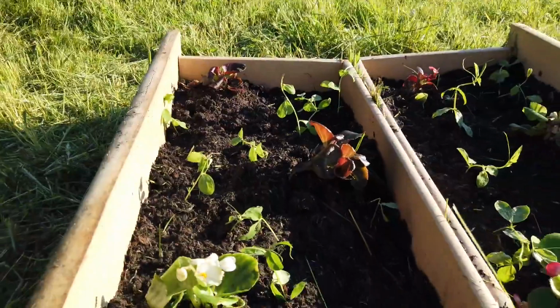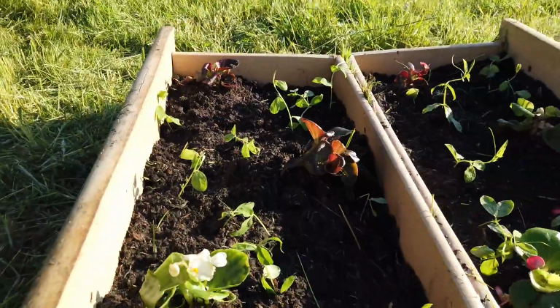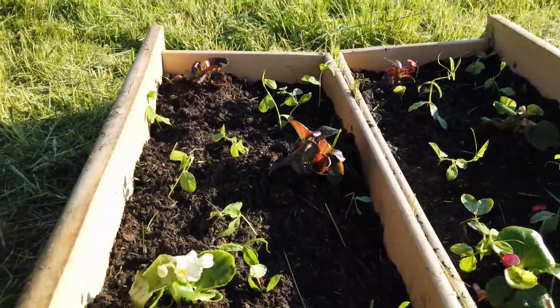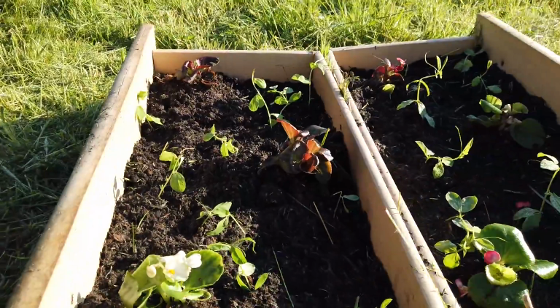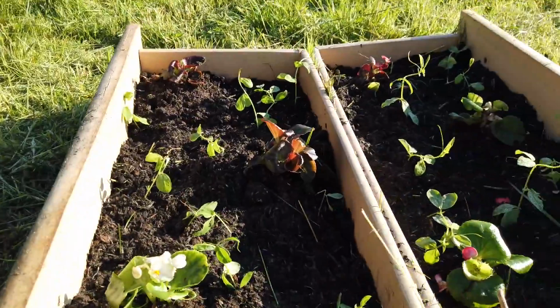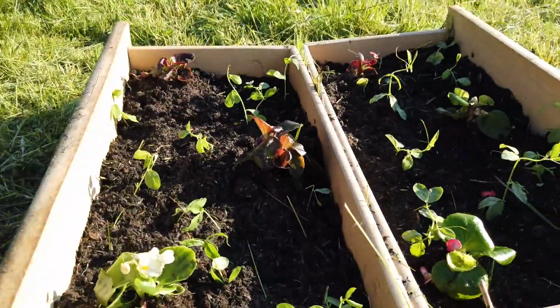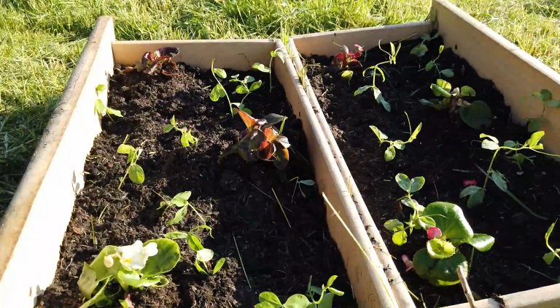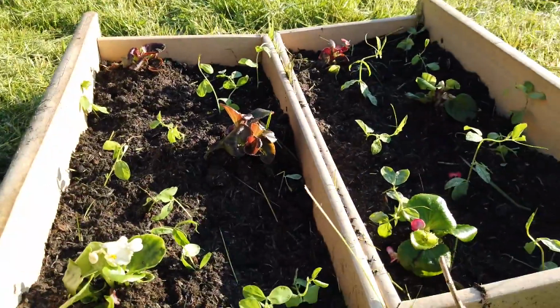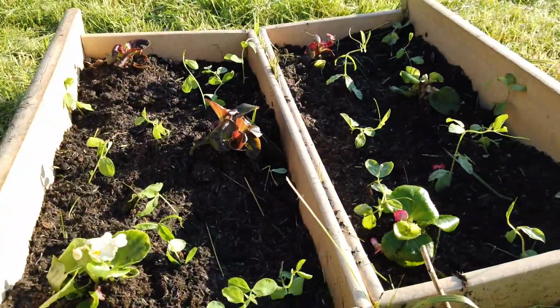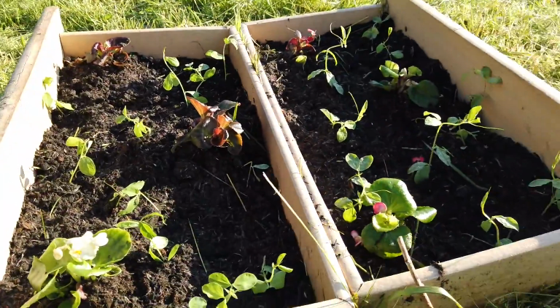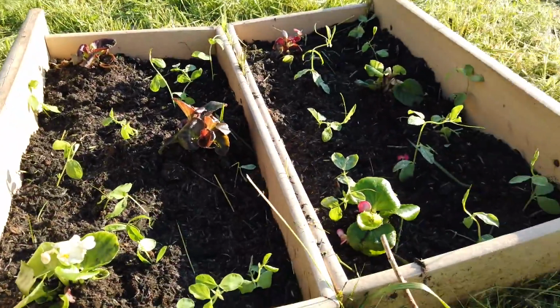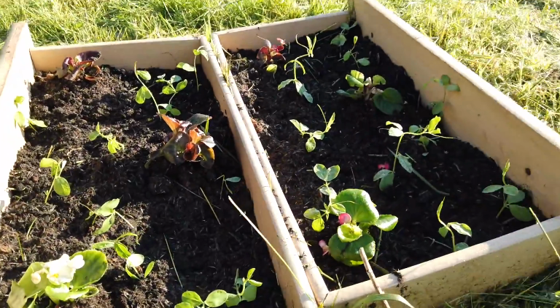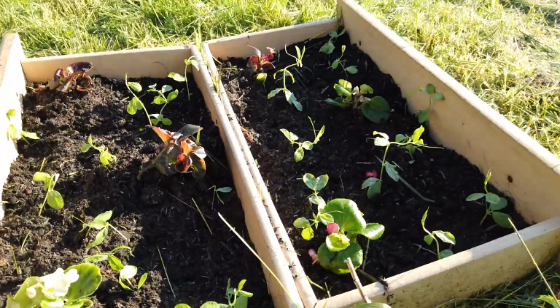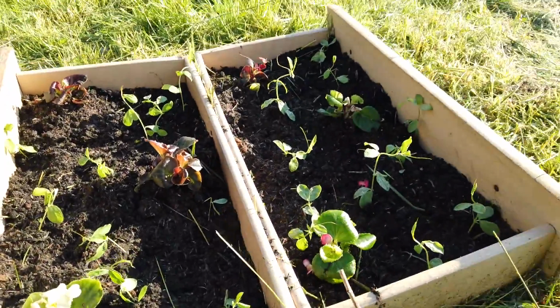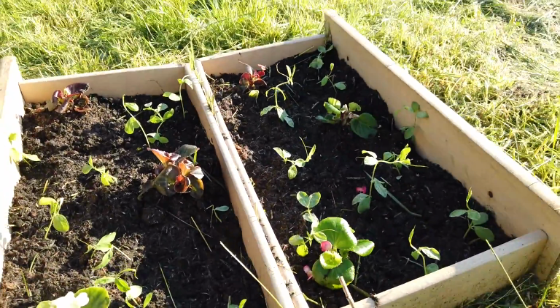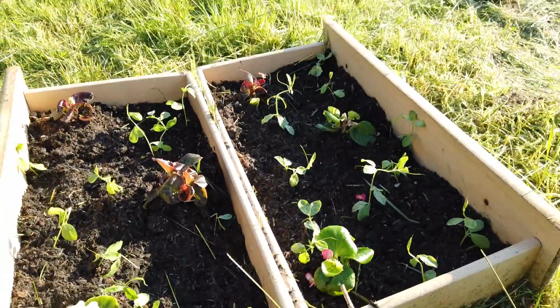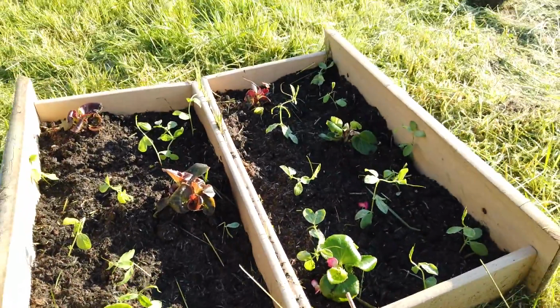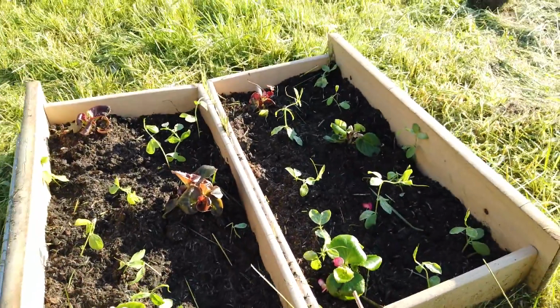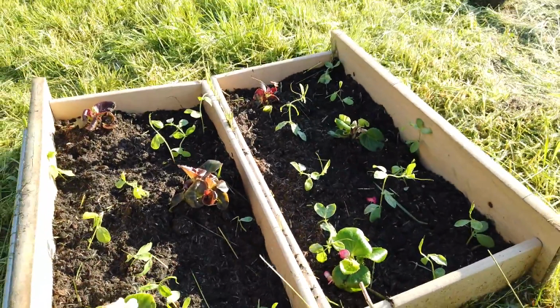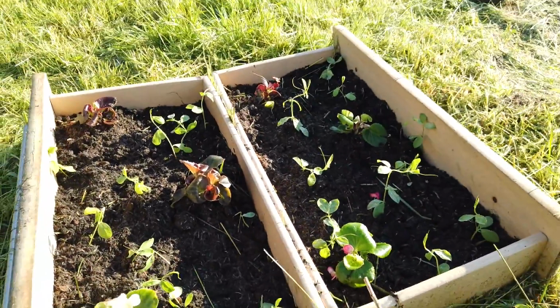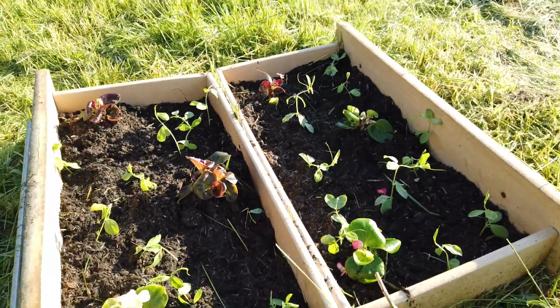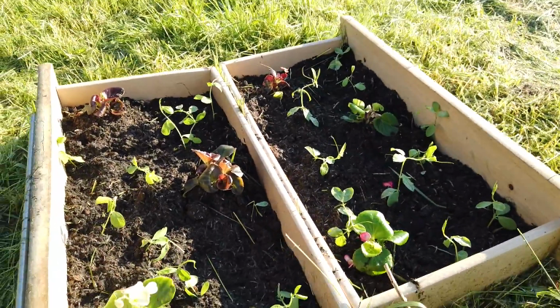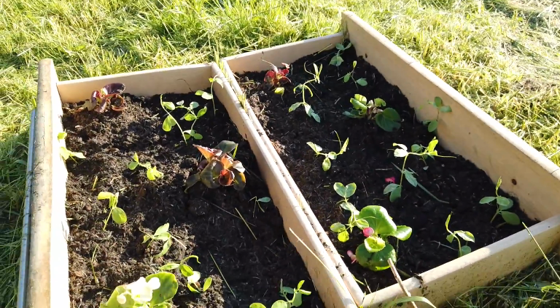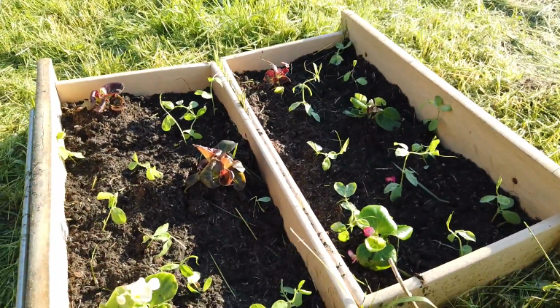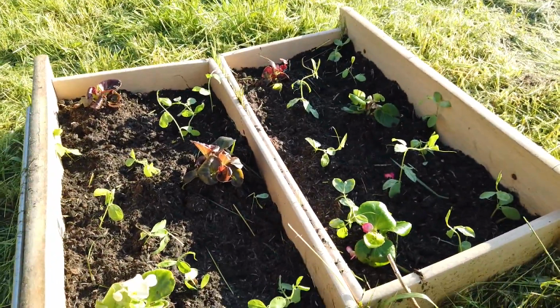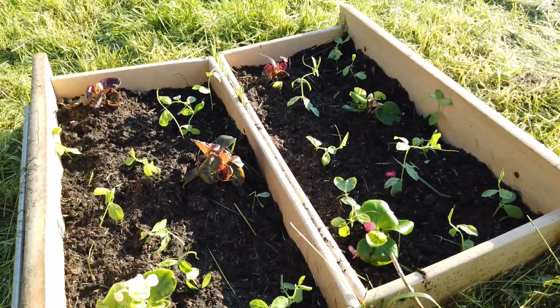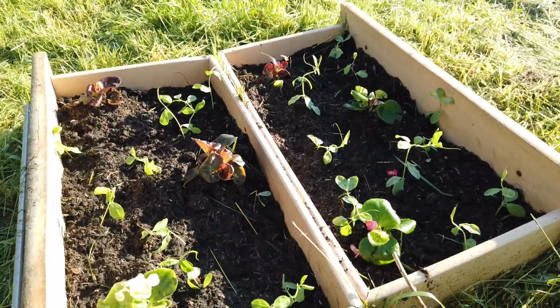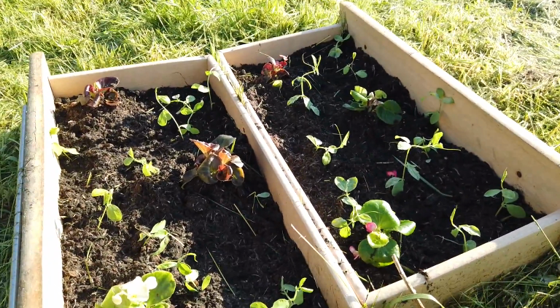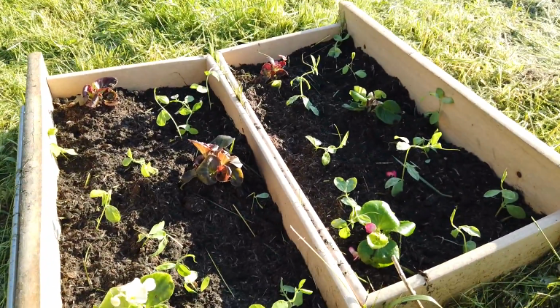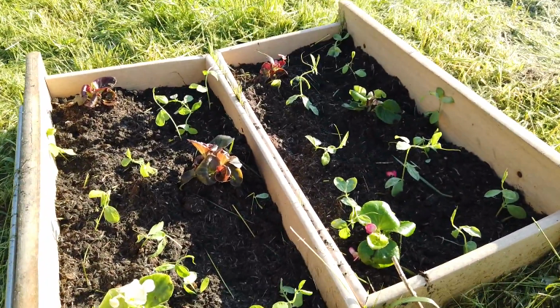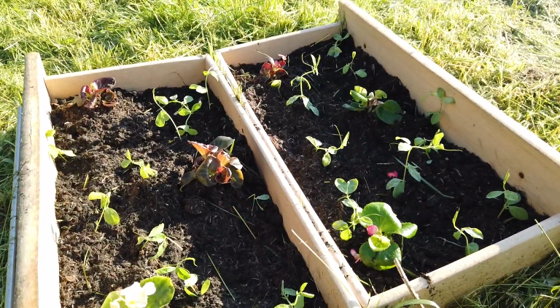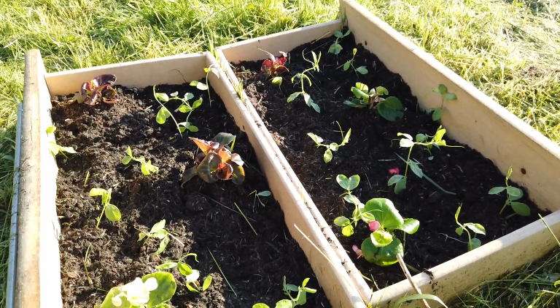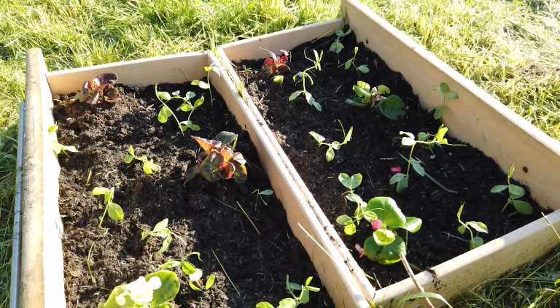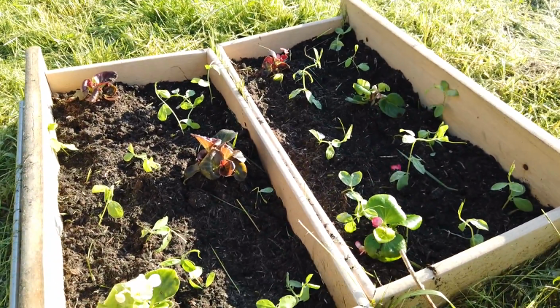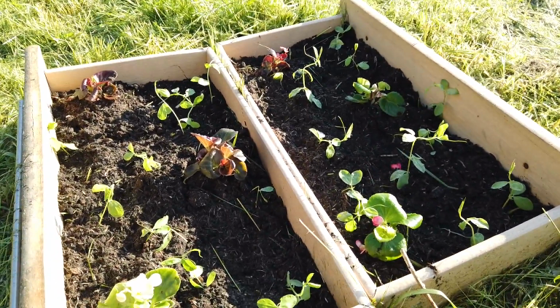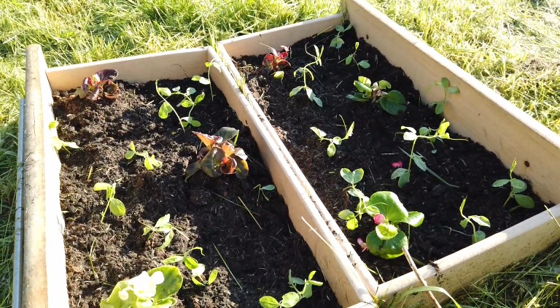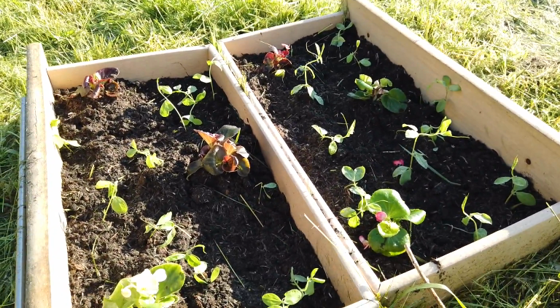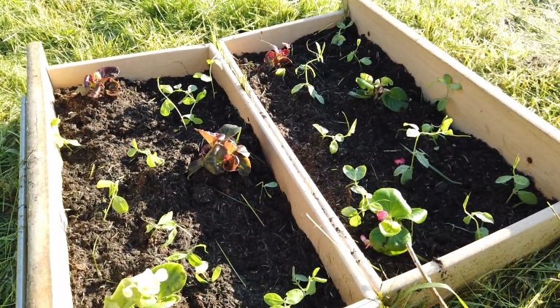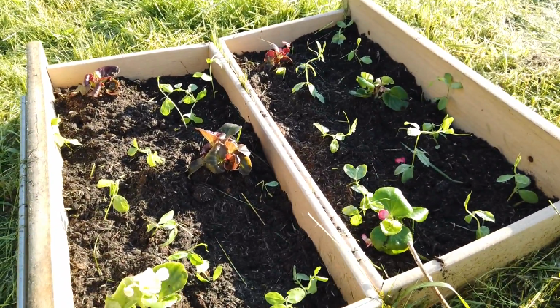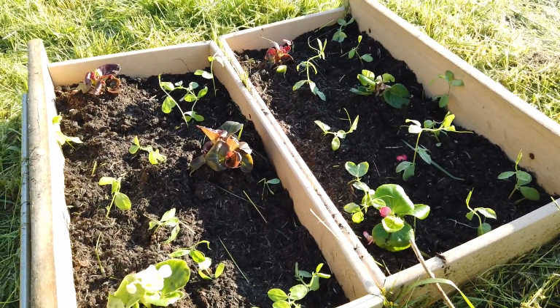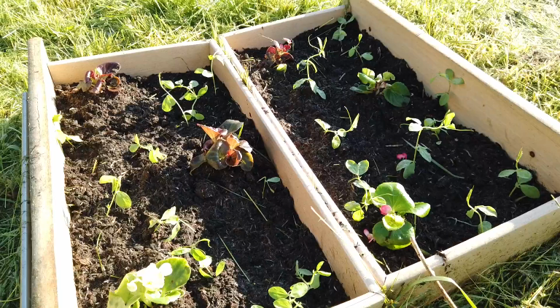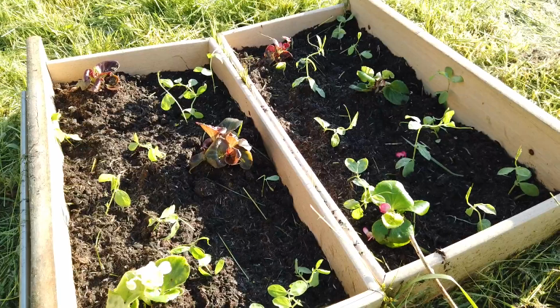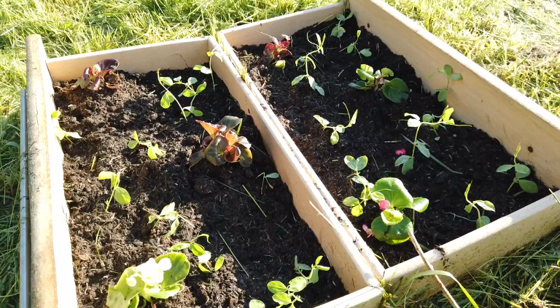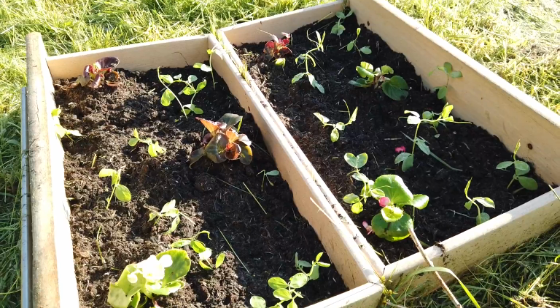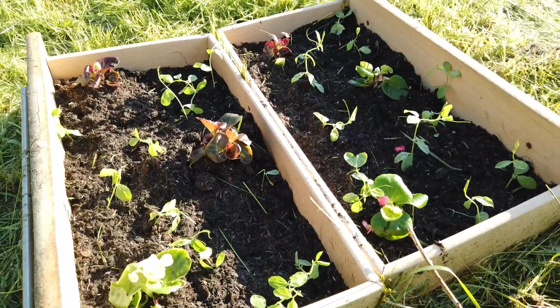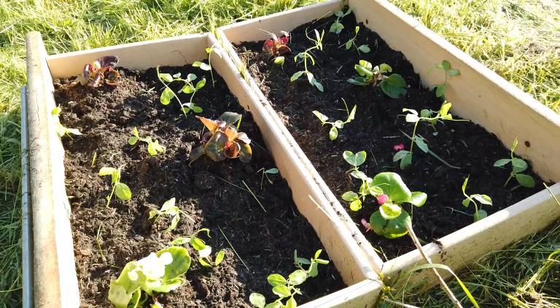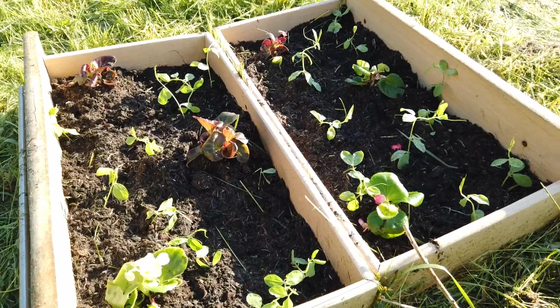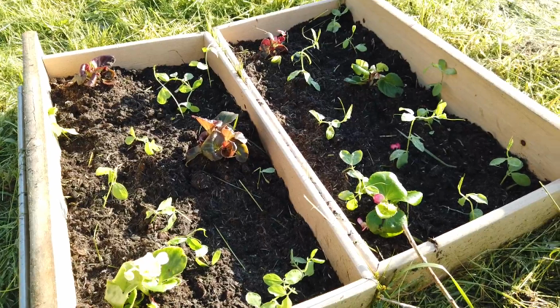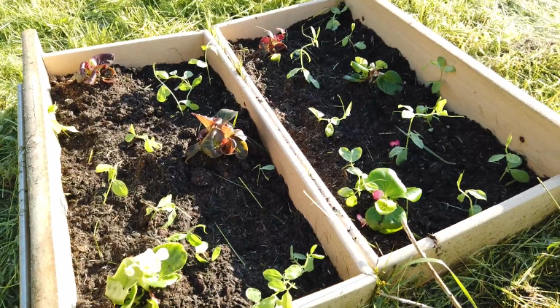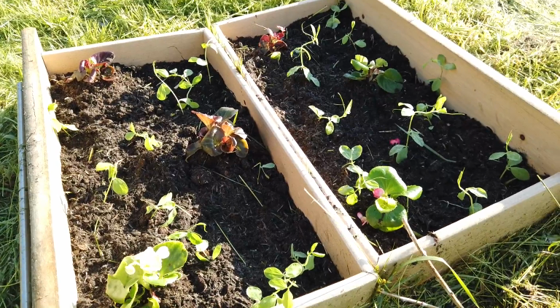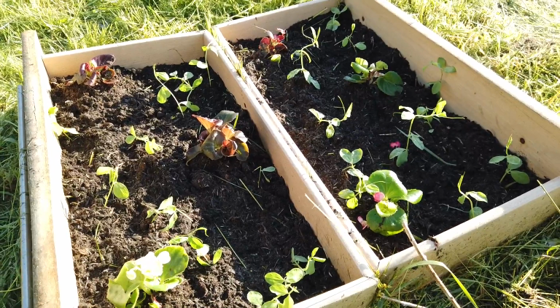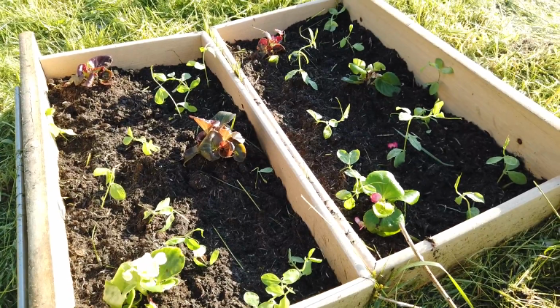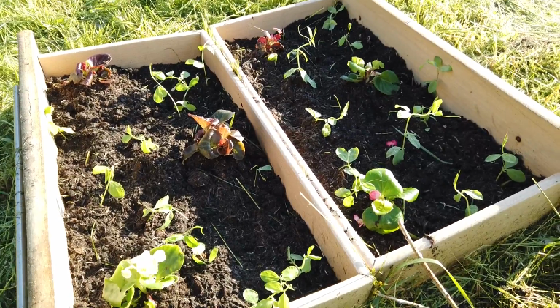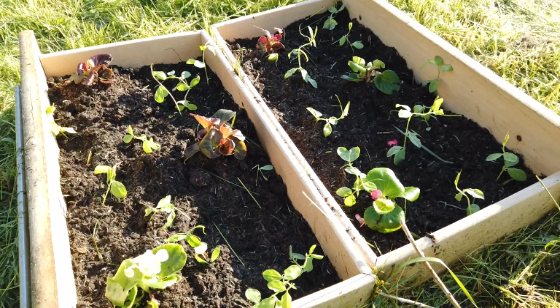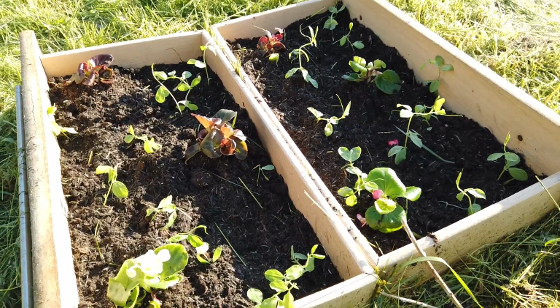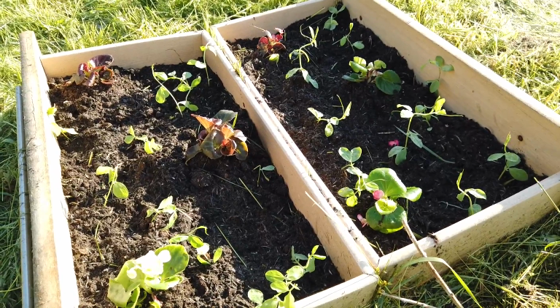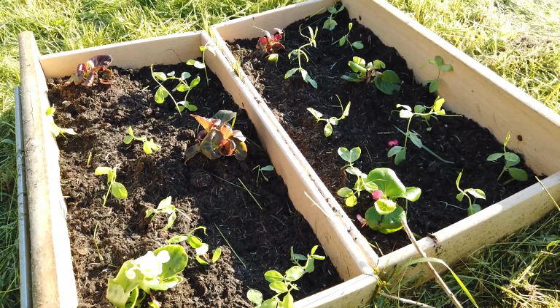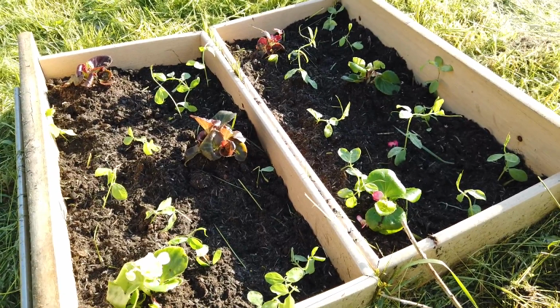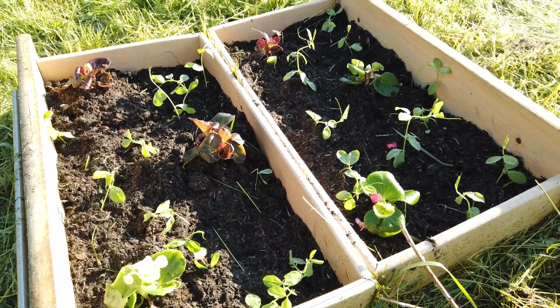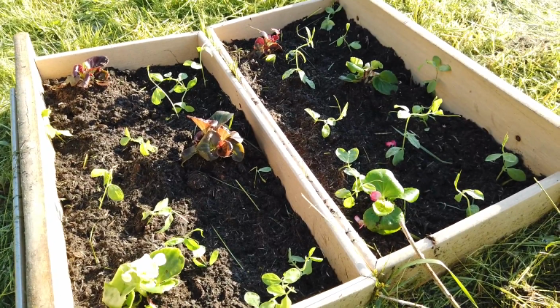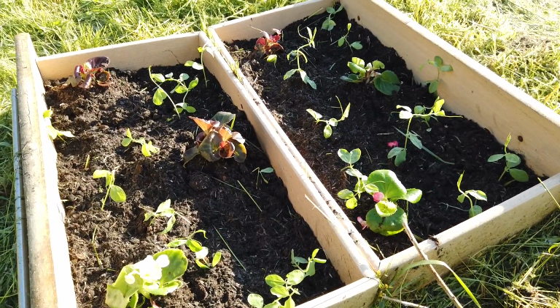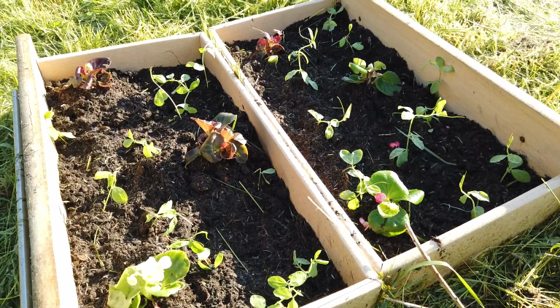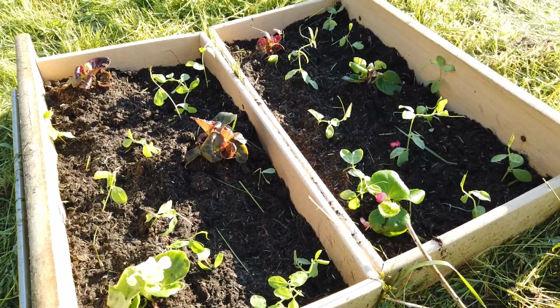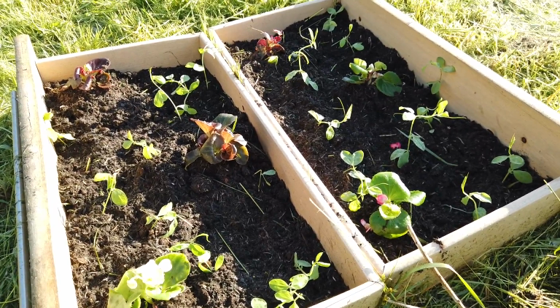And here's my box of just flowers — Sweet William, things like that. Pansies. Just to look nice.